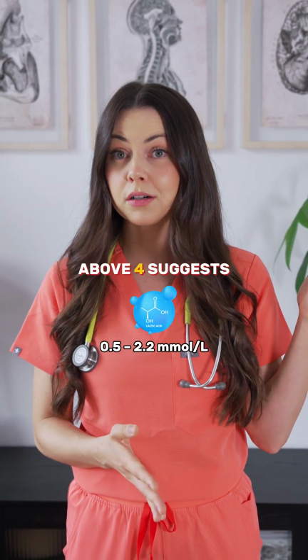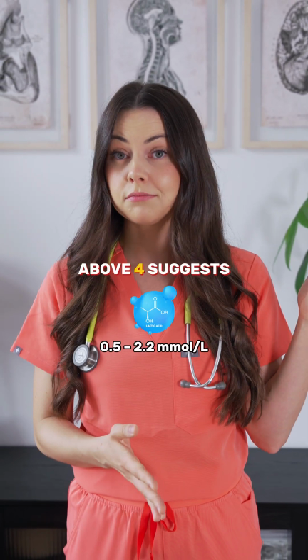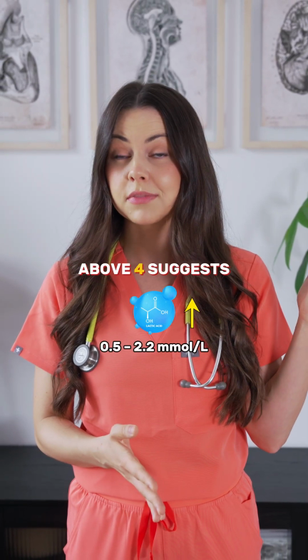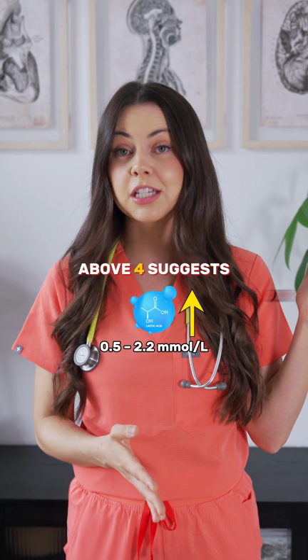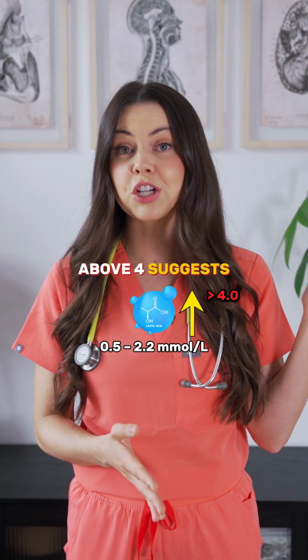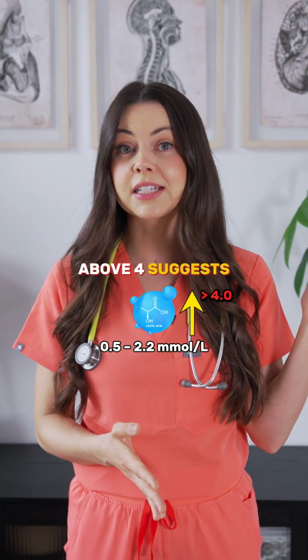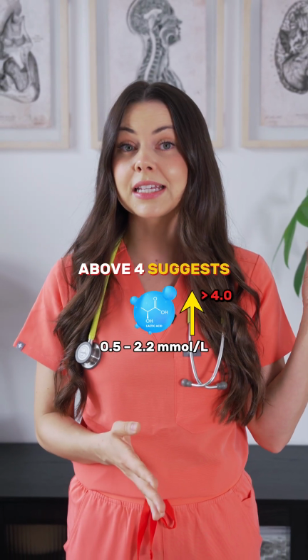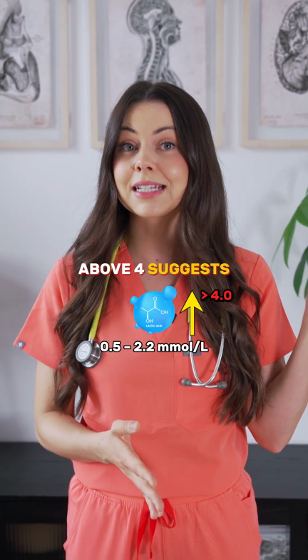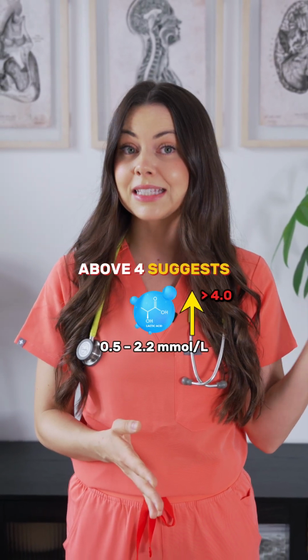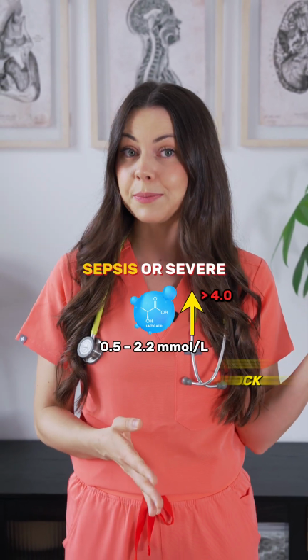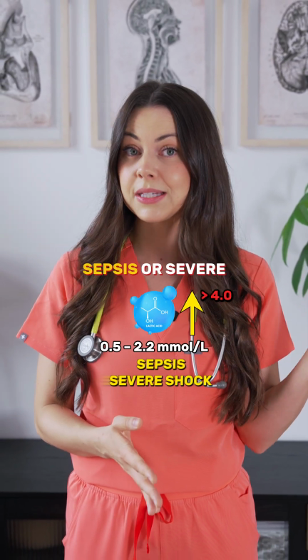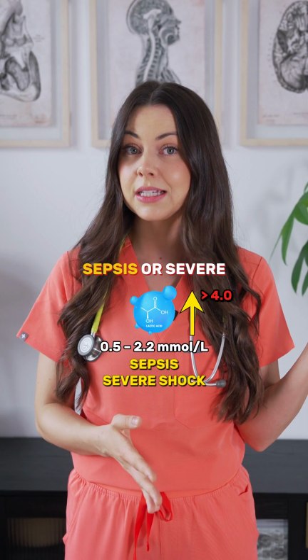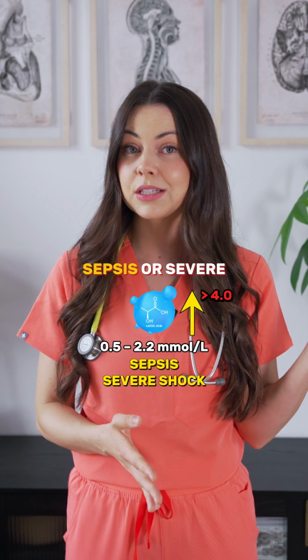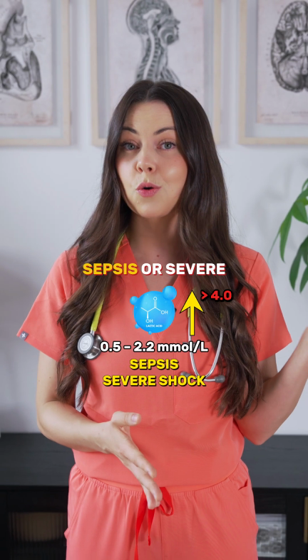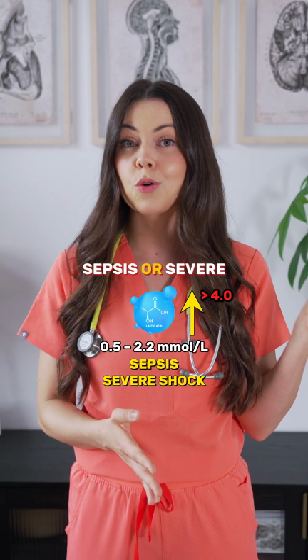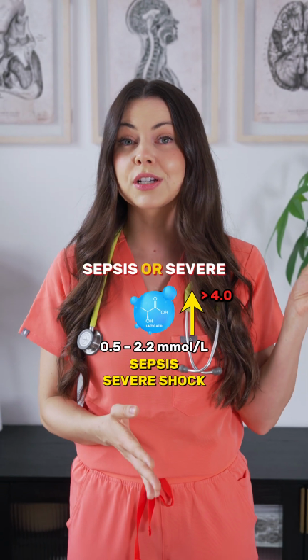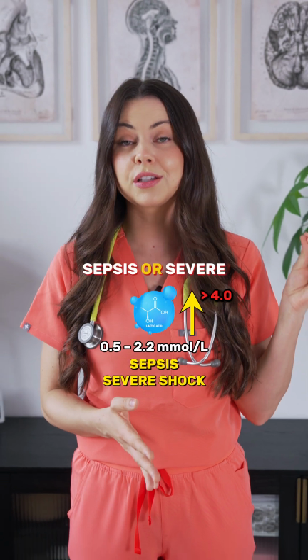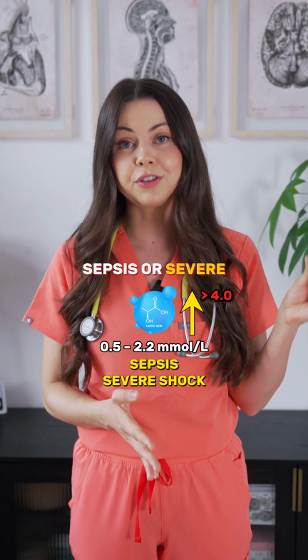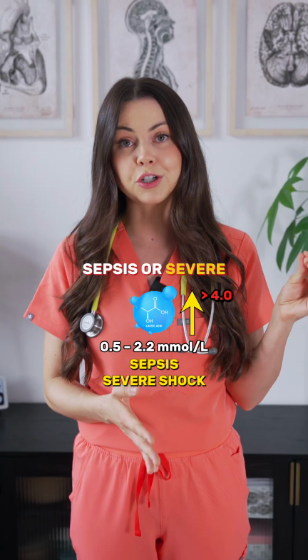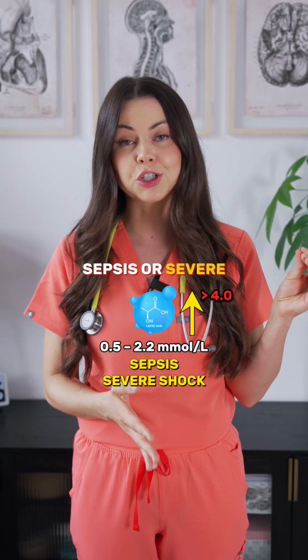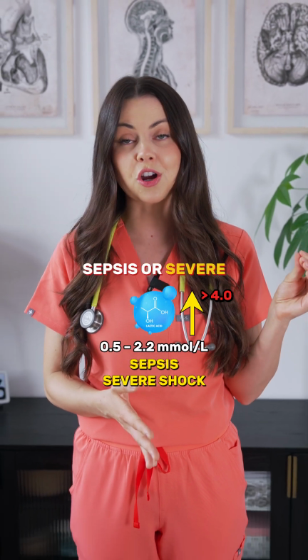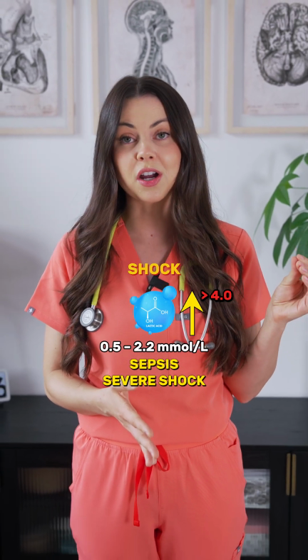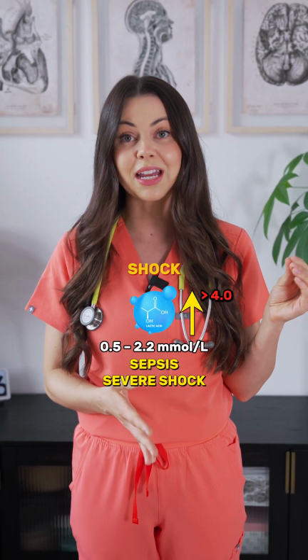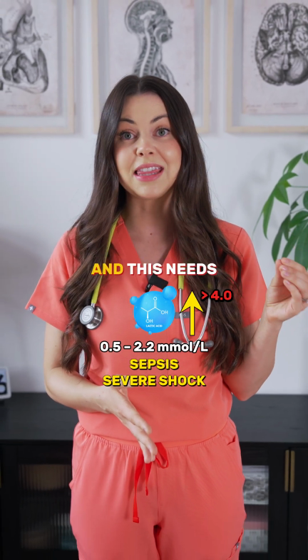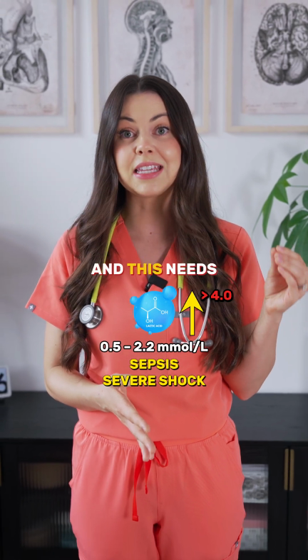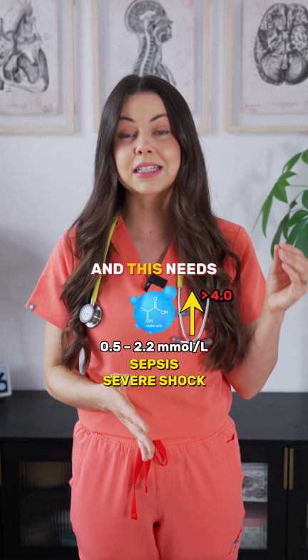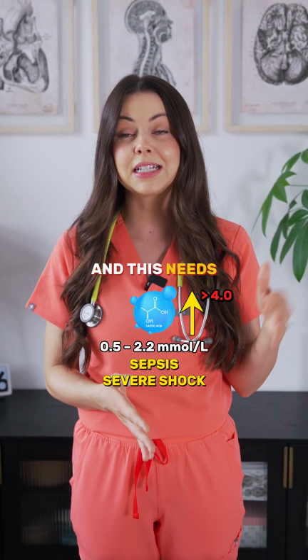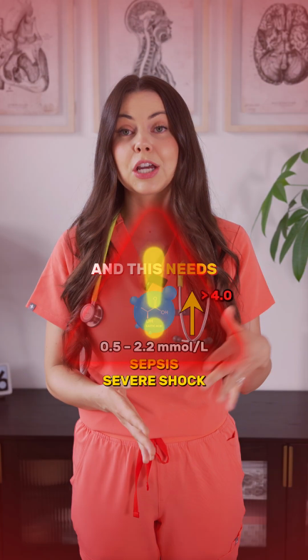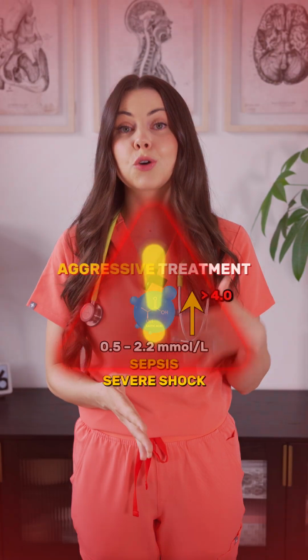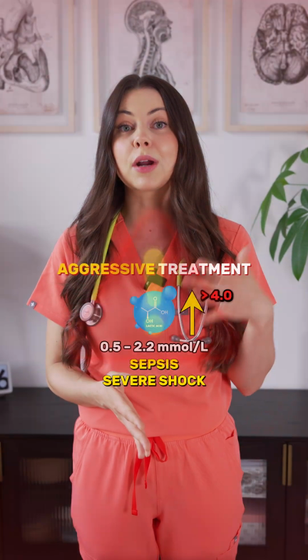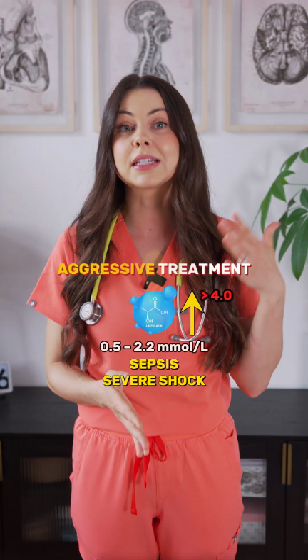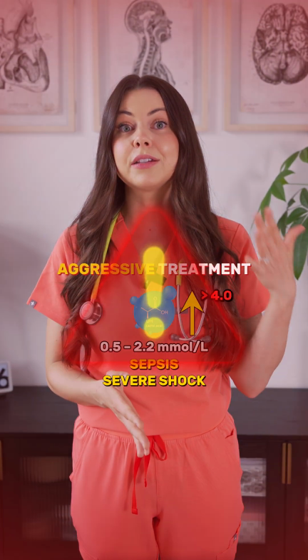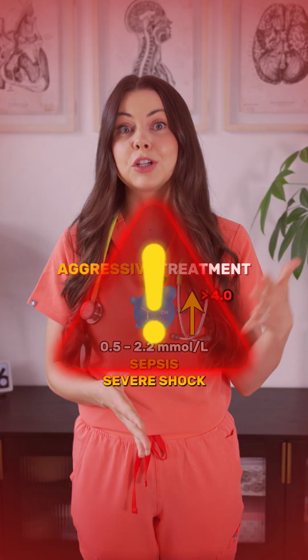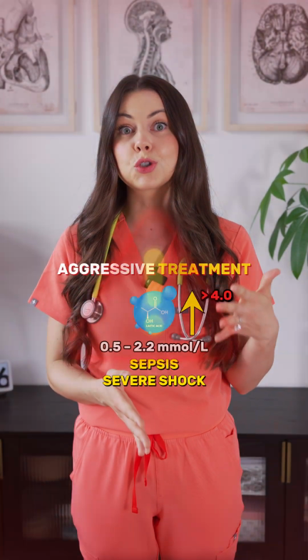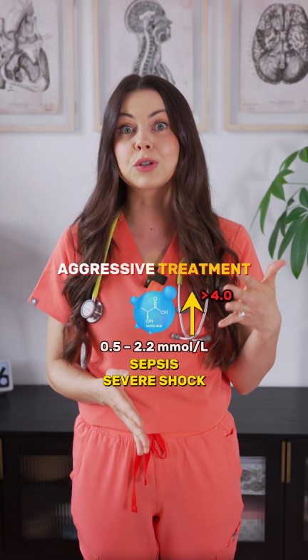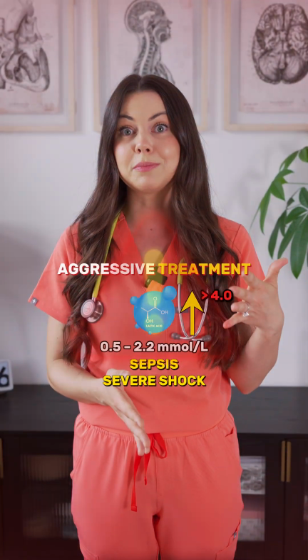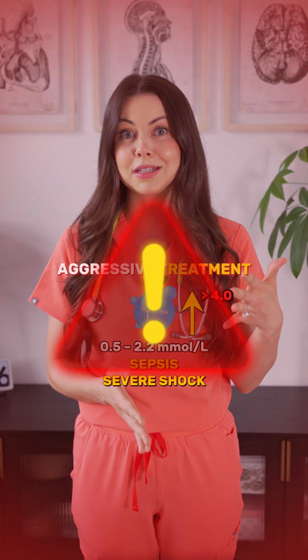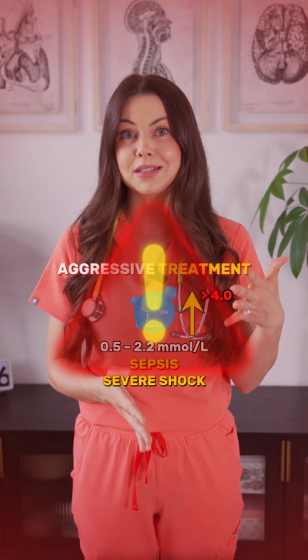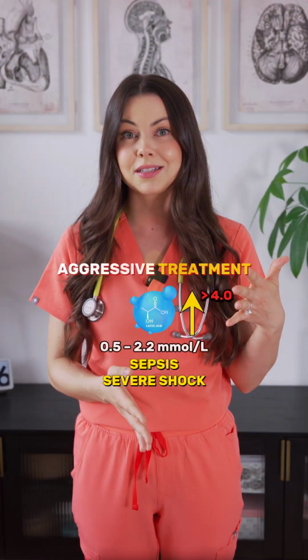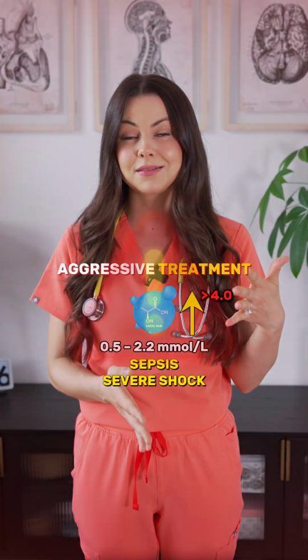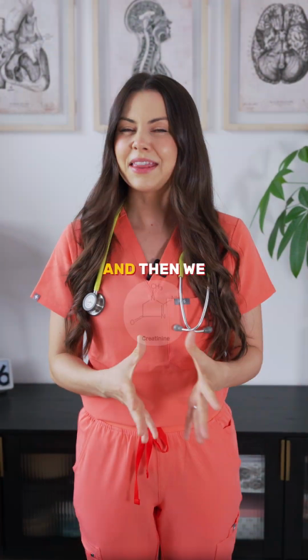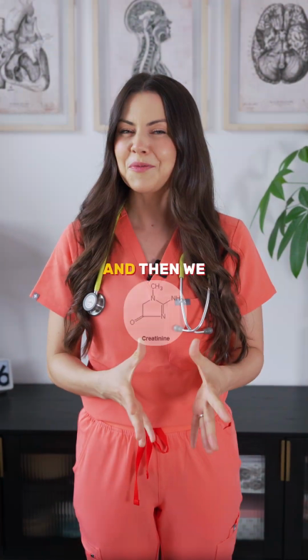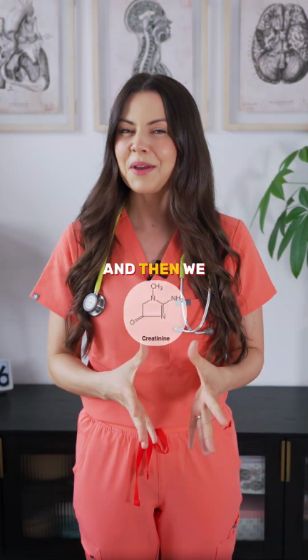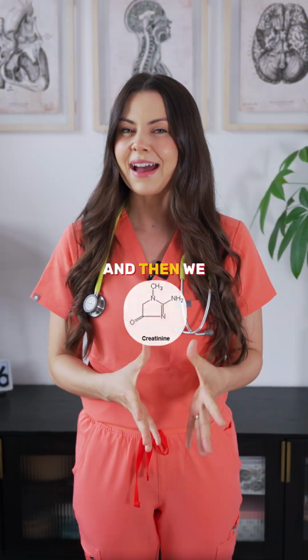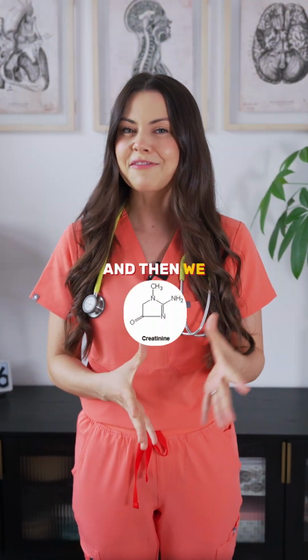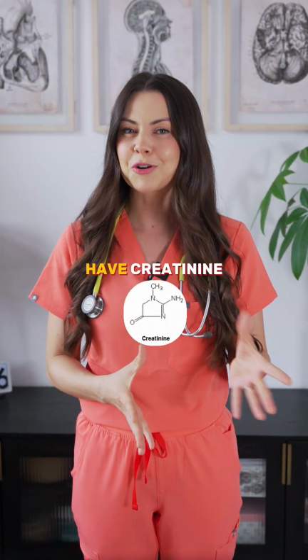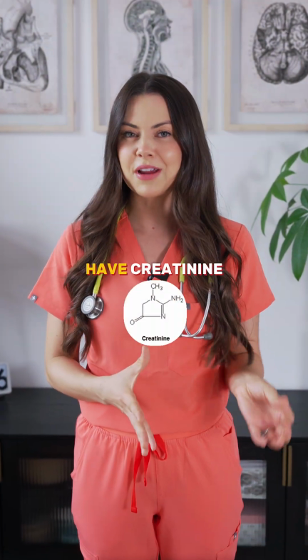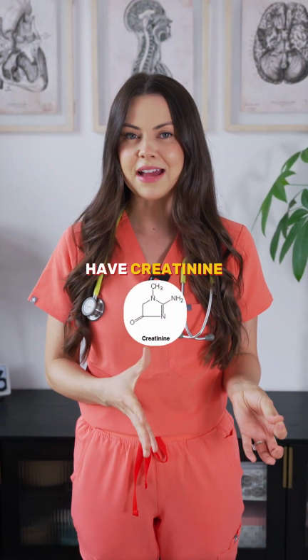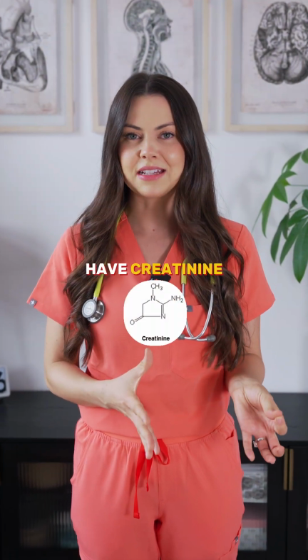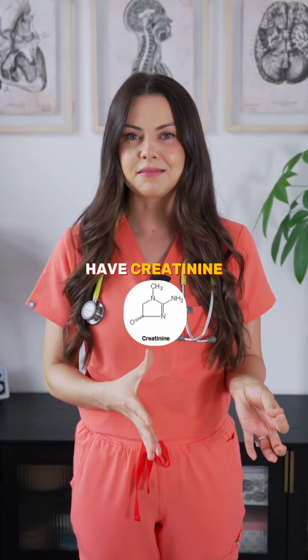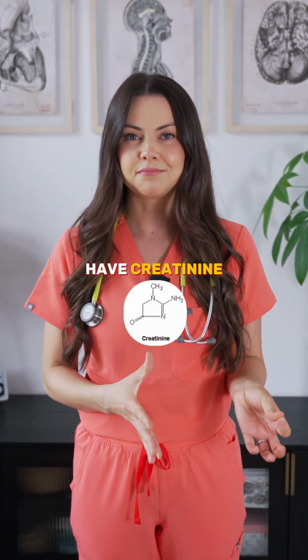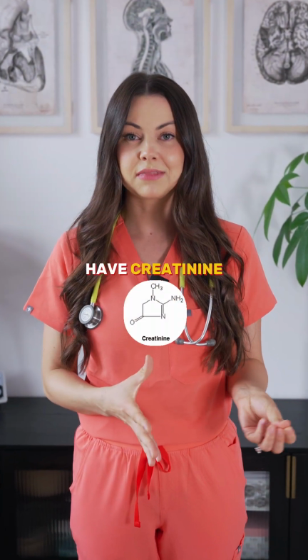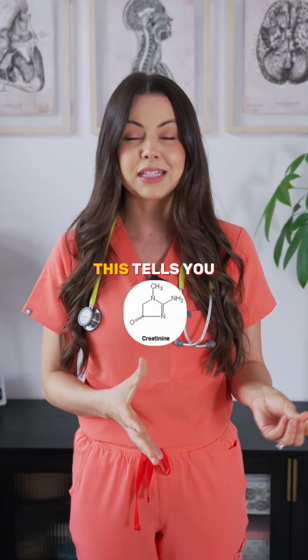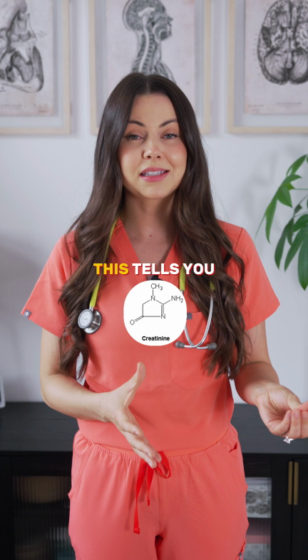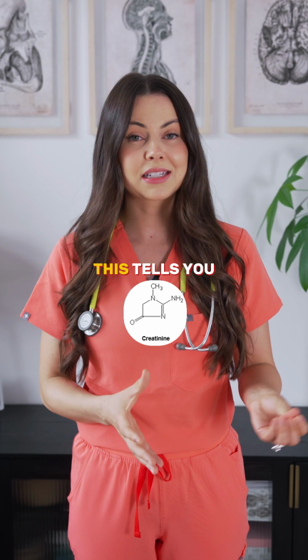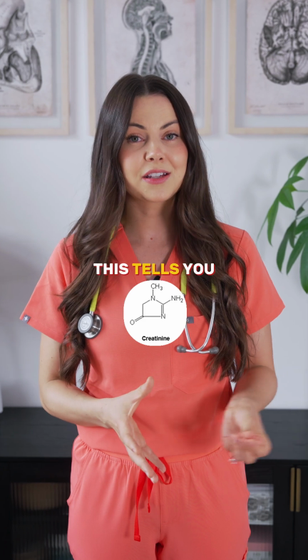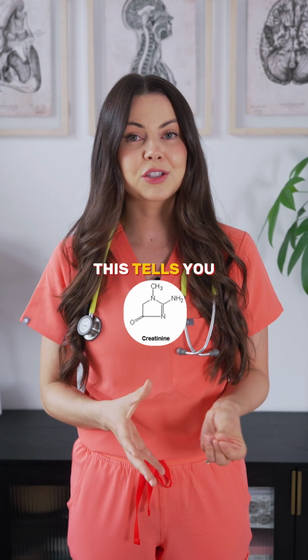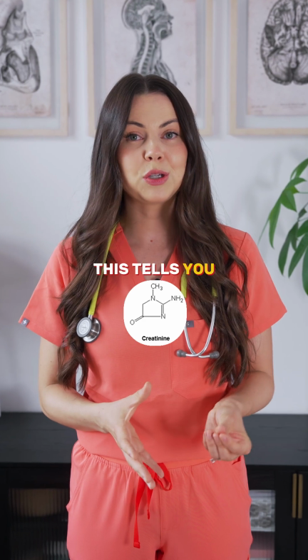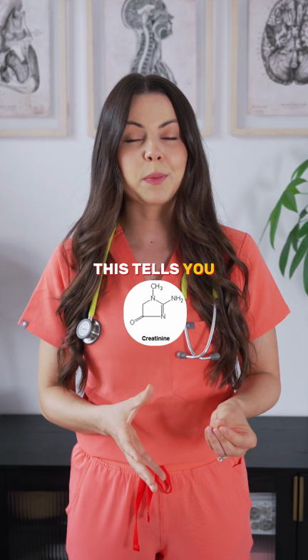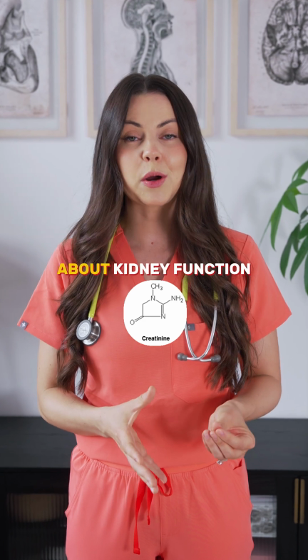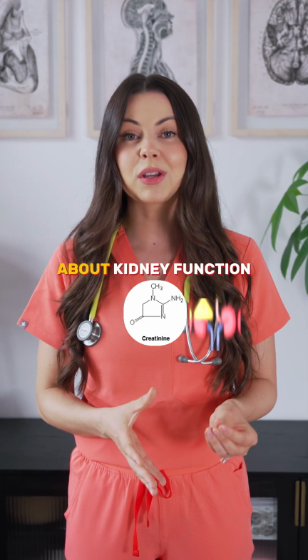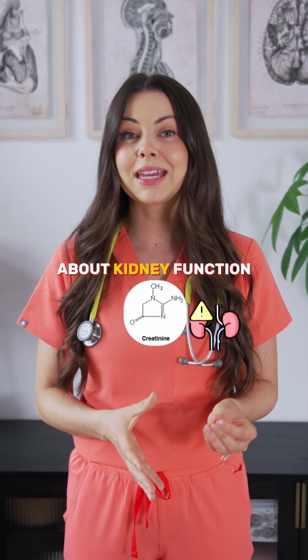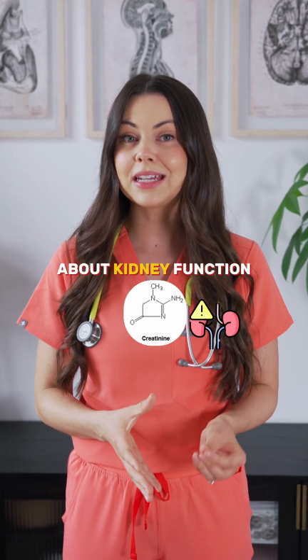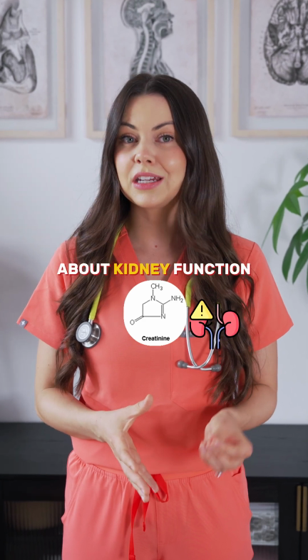Lactate levels reflect tissue perfusion. Normal is 0.5 to 2.2. Above 4 suggests sepsis or severe shock, and this needs aggressive treatment.